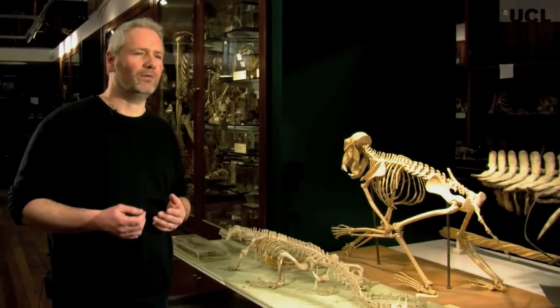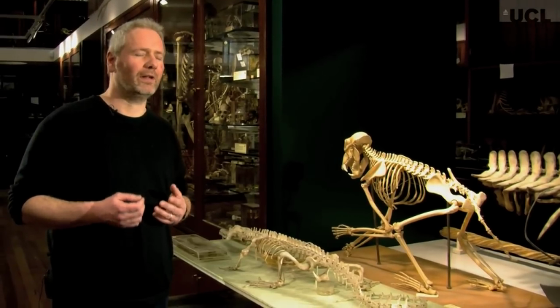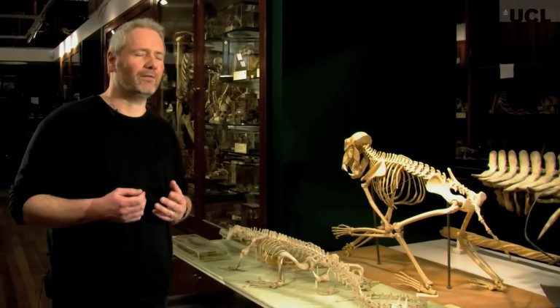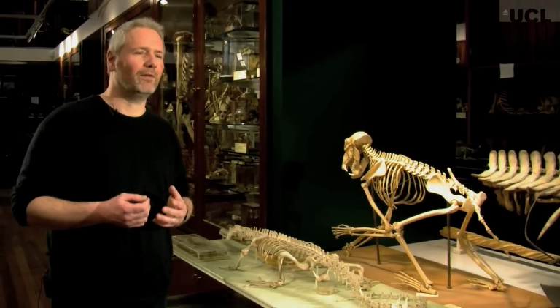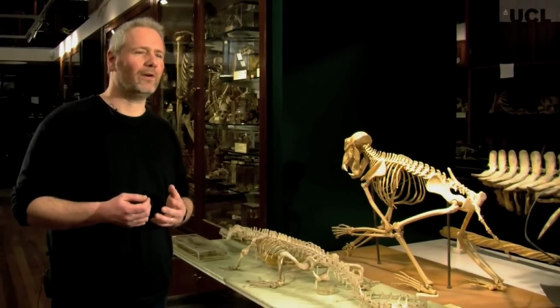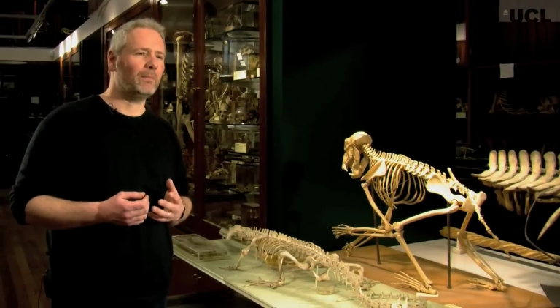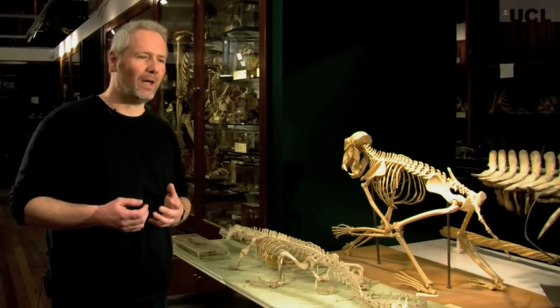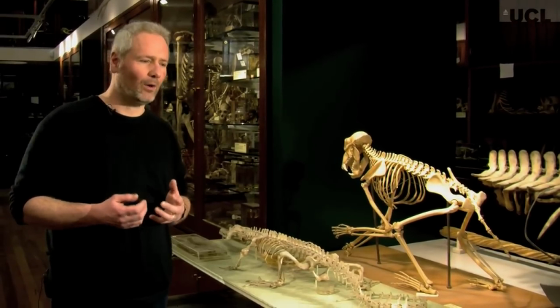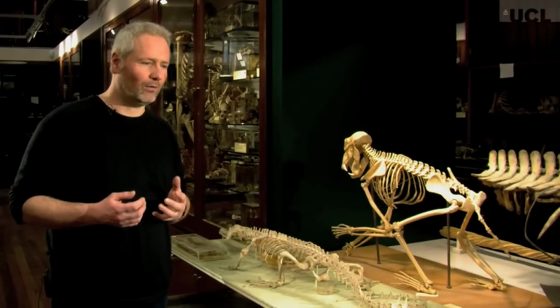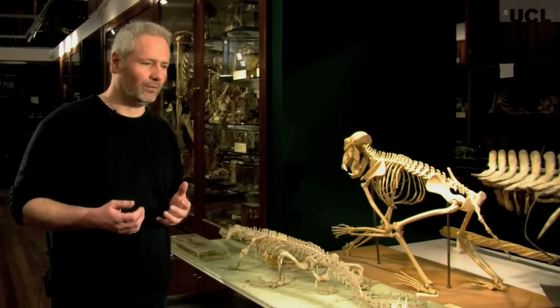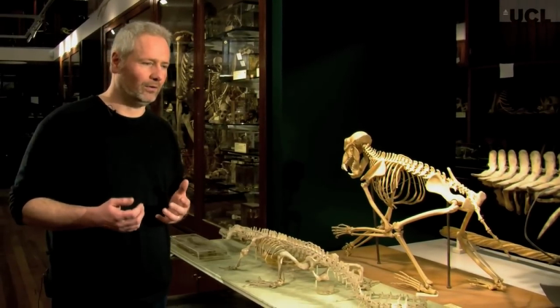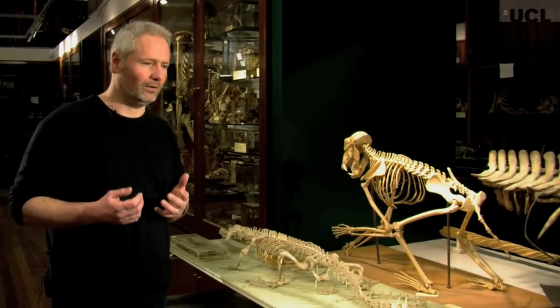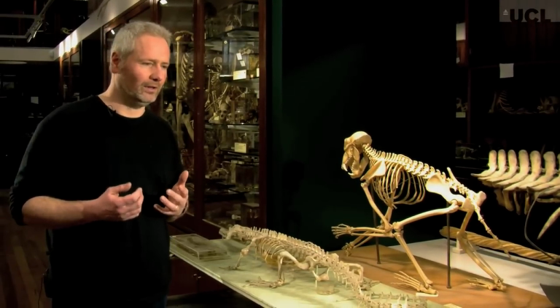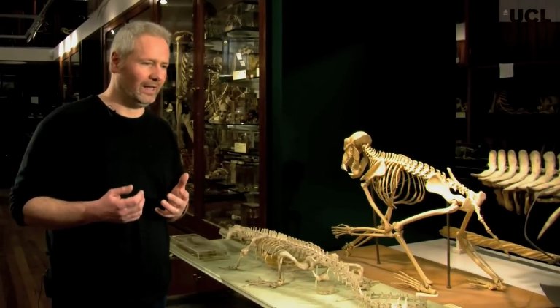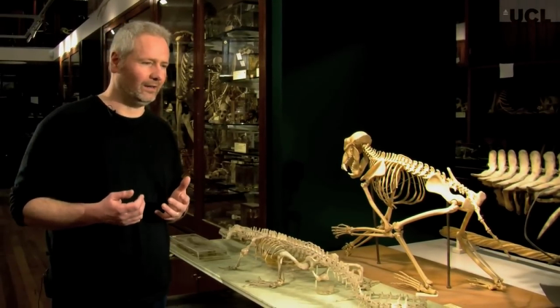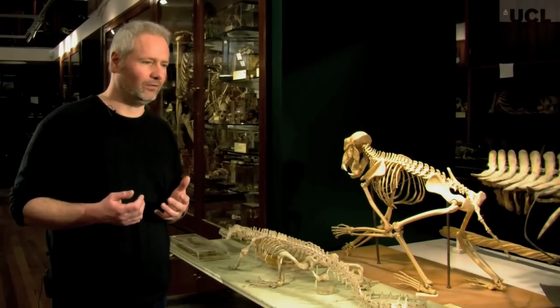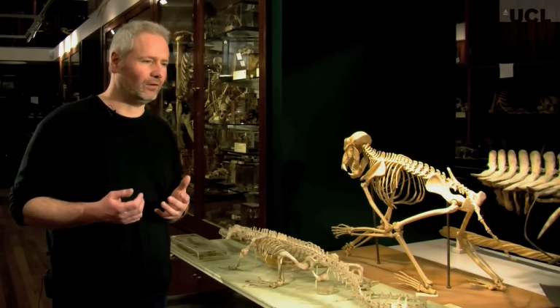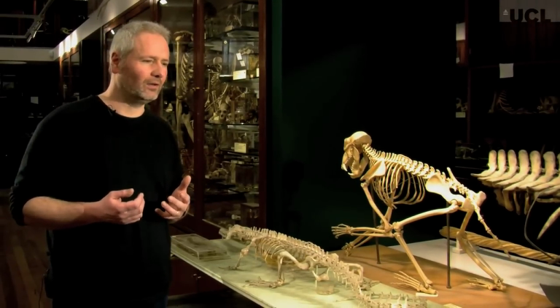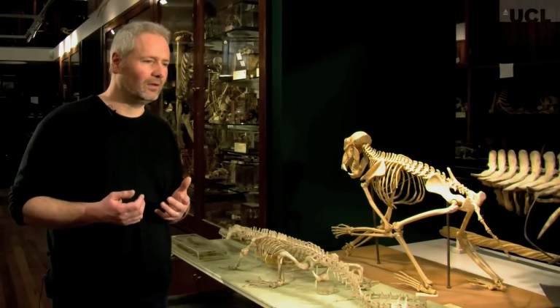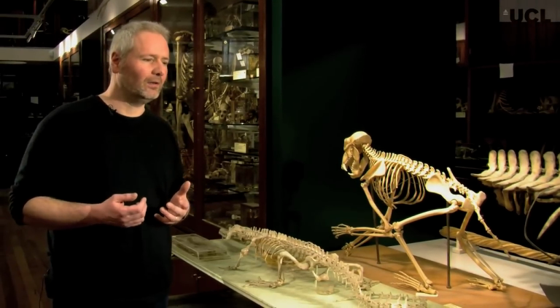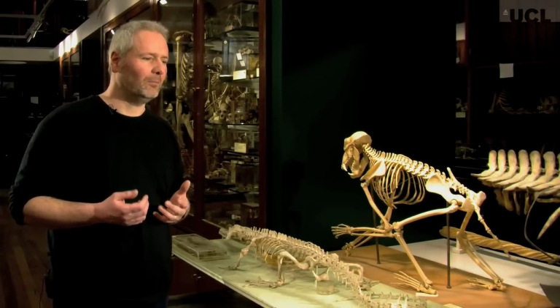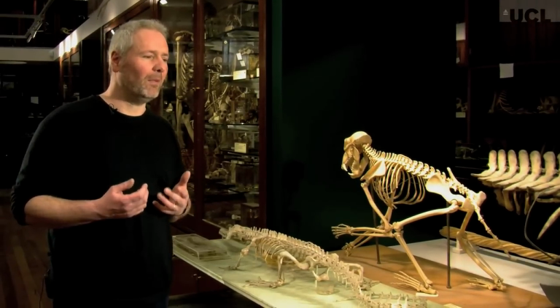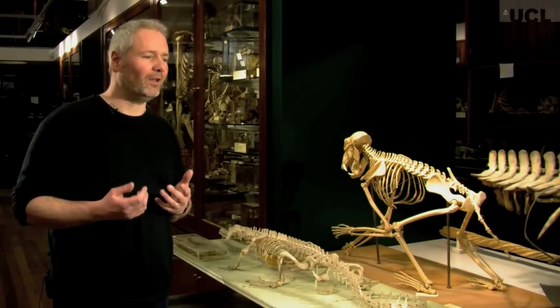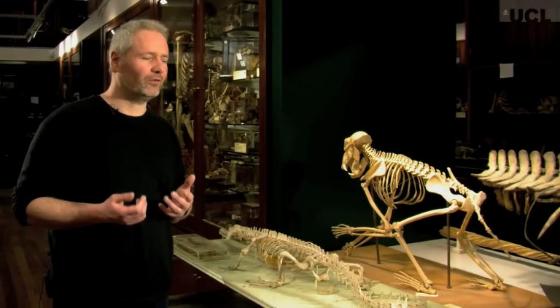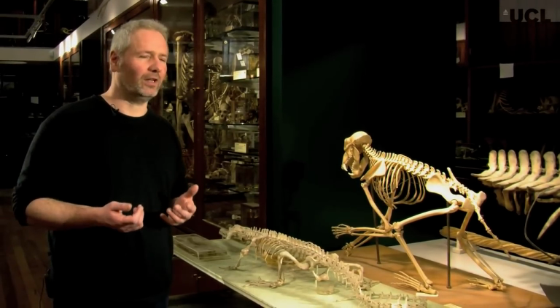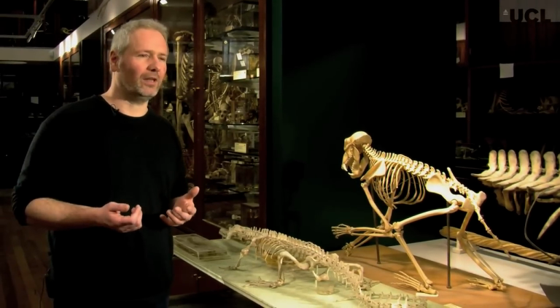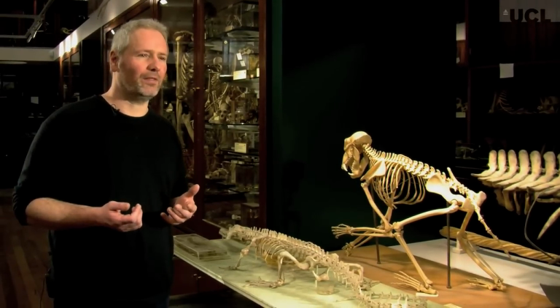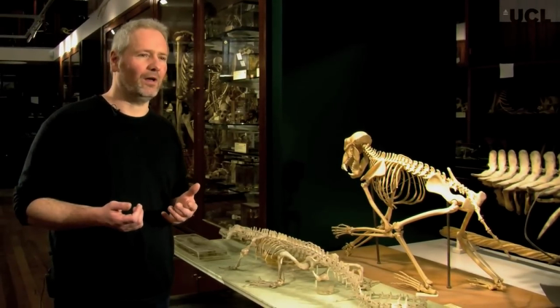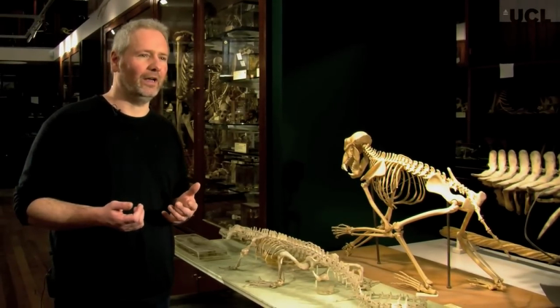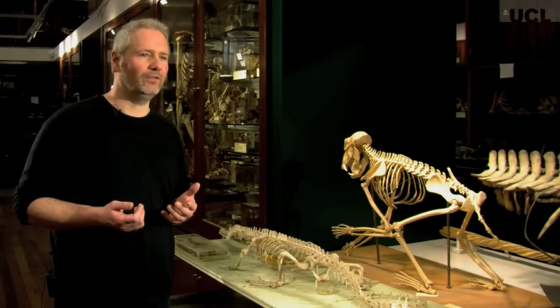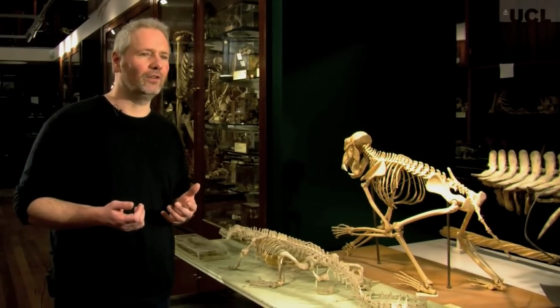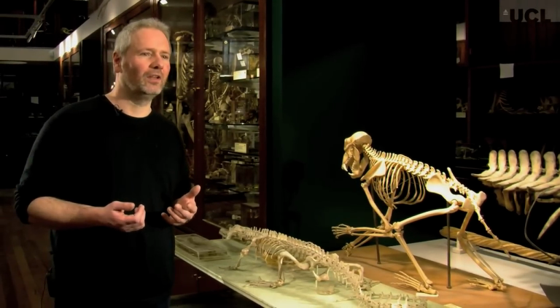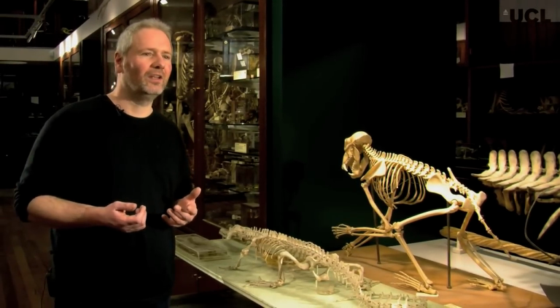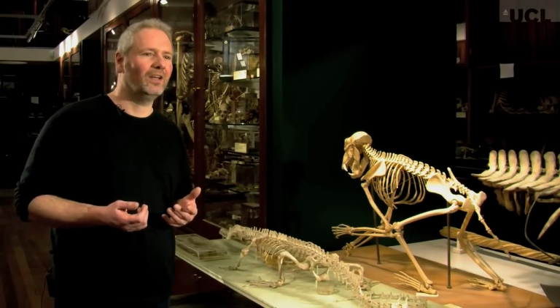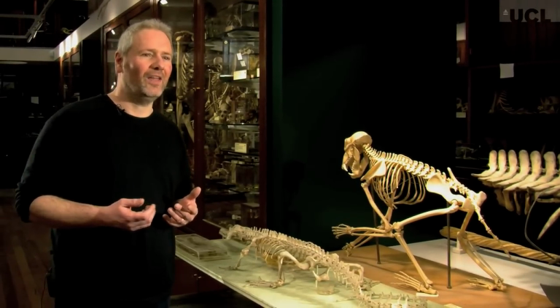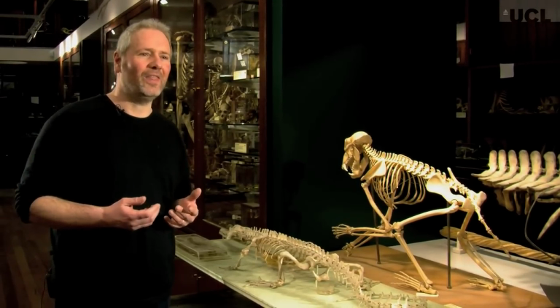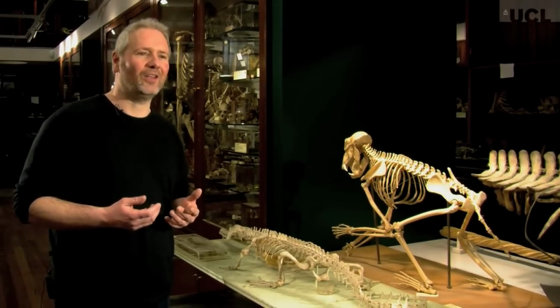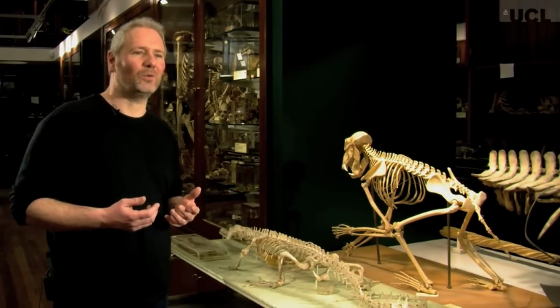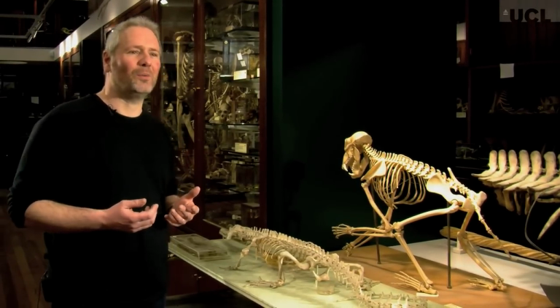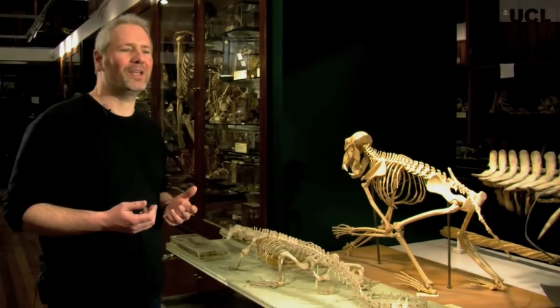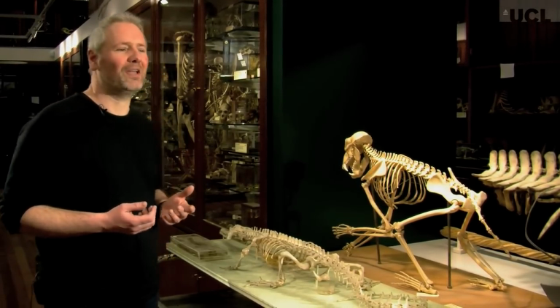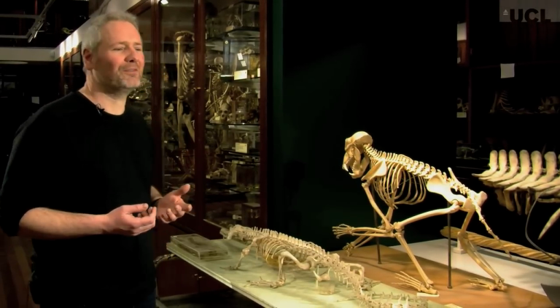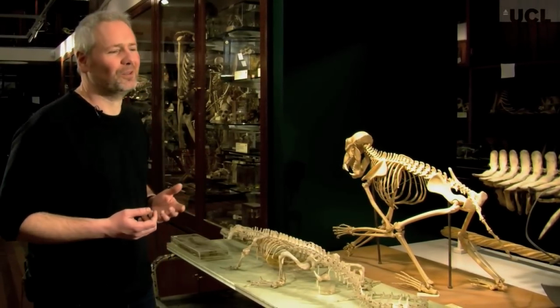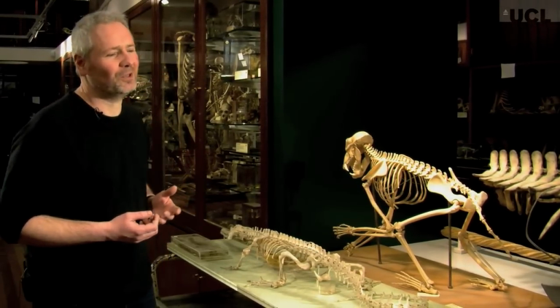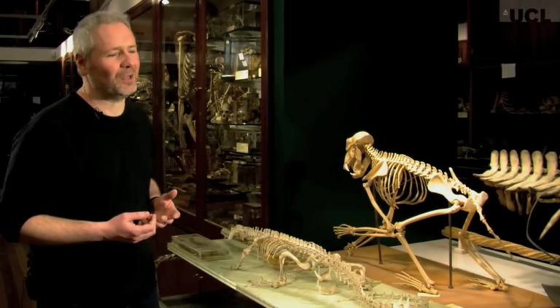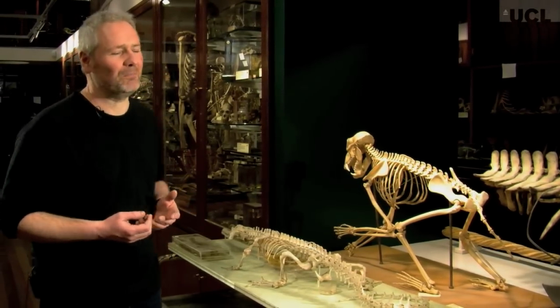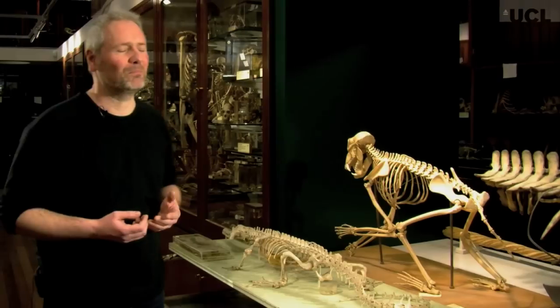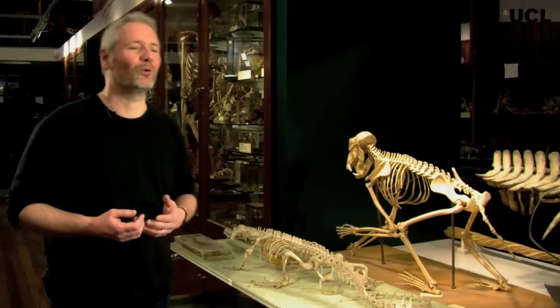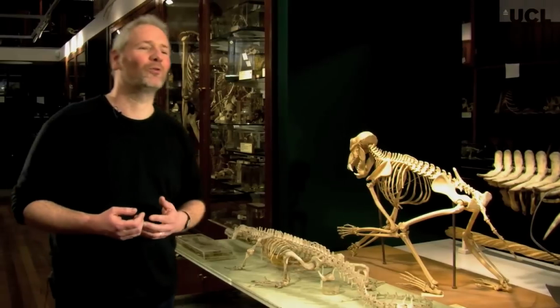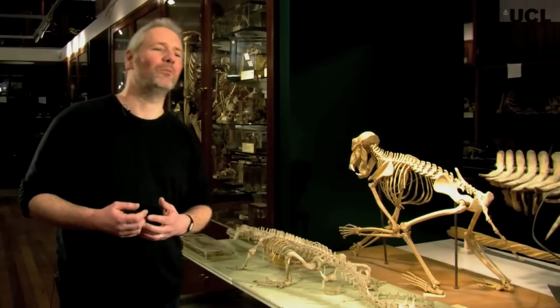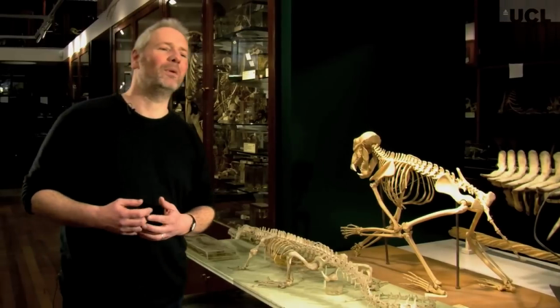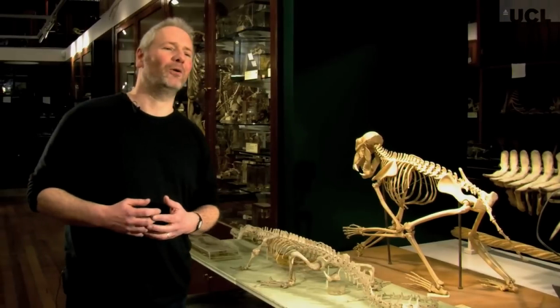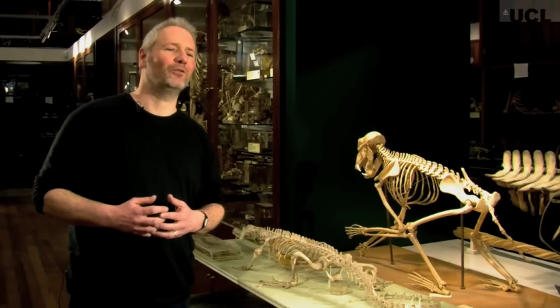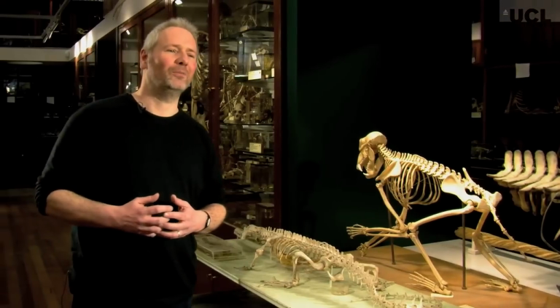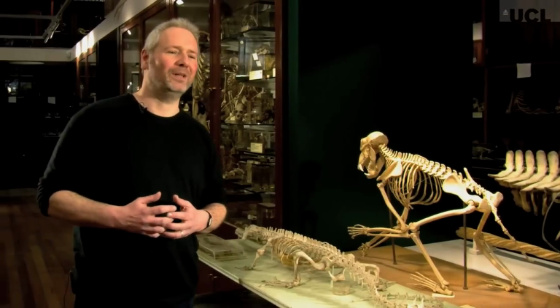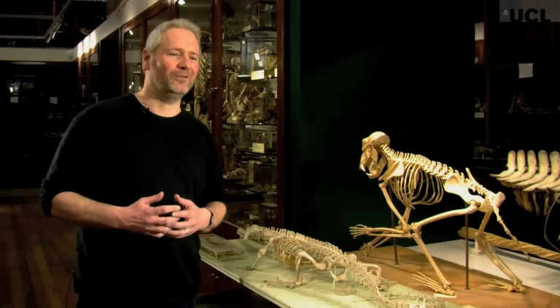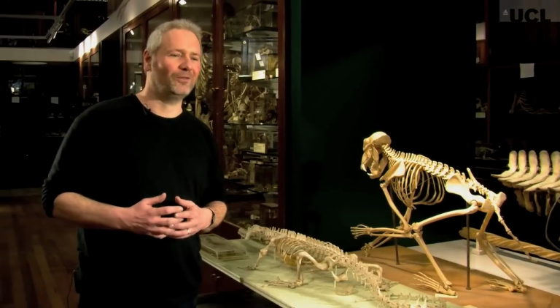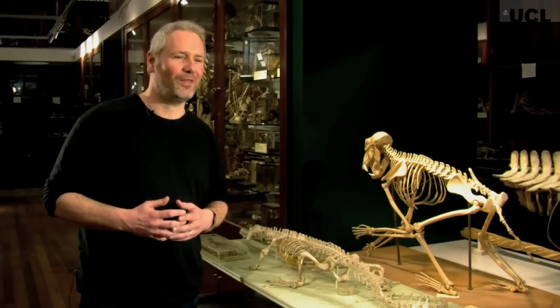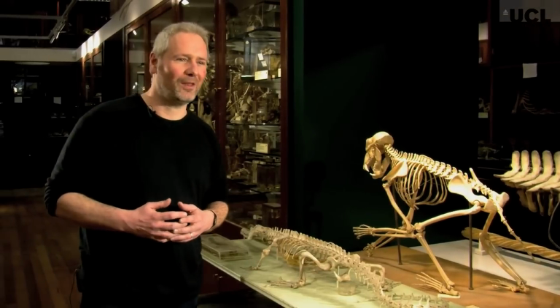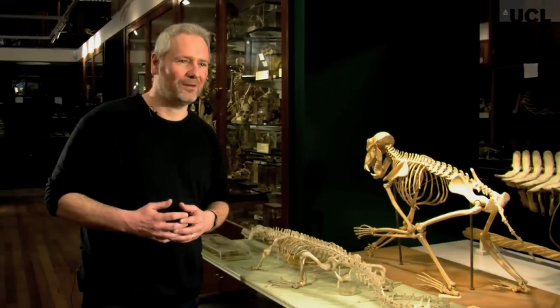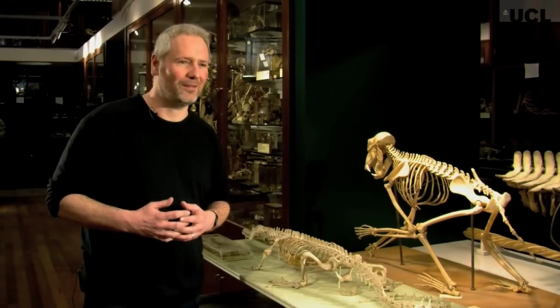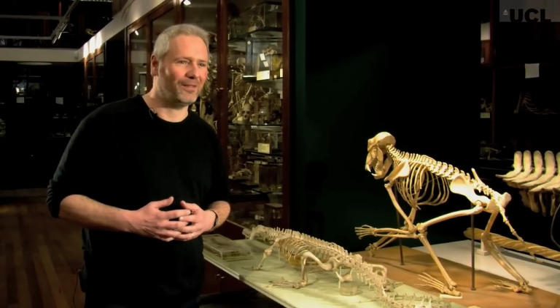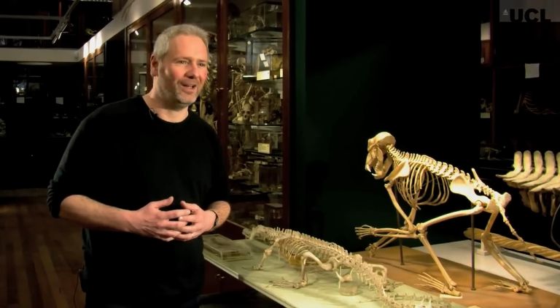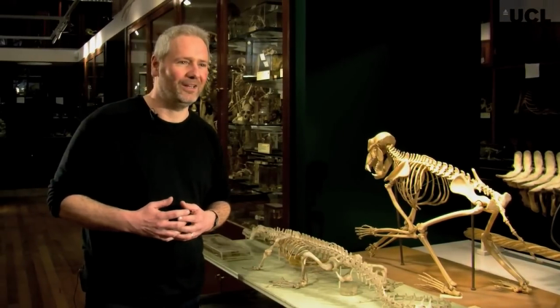Brontomerus would have had very powerful legs and muscular thighs, and that's why we gave it the name. Brontomerus means thunder thighs.